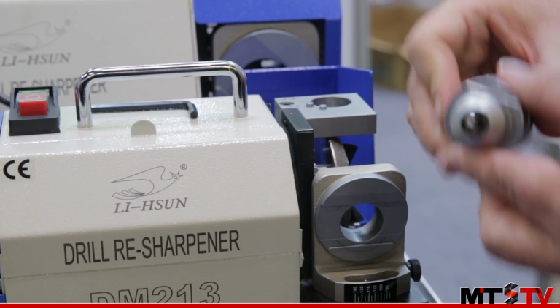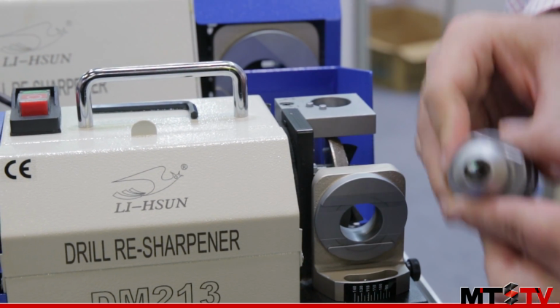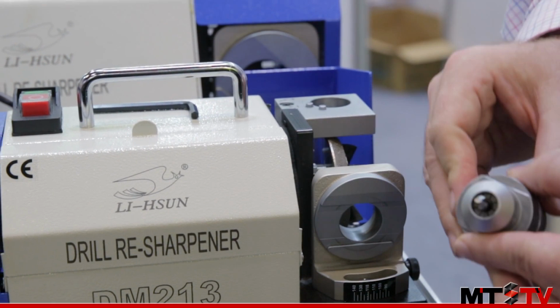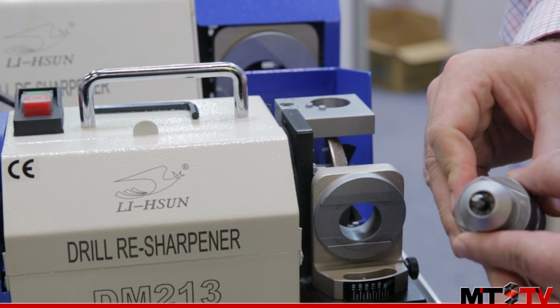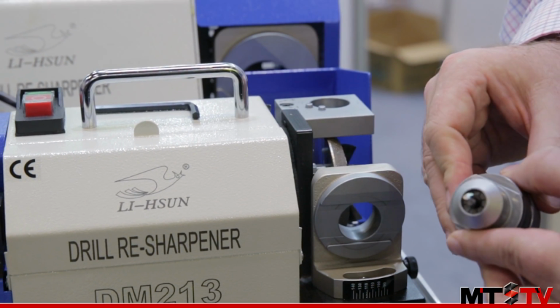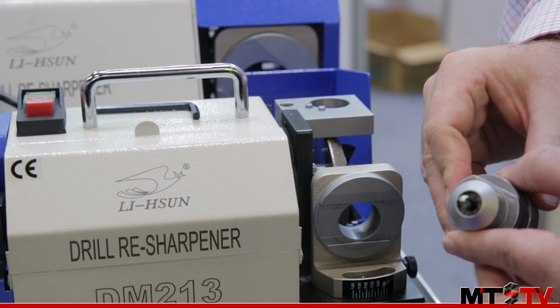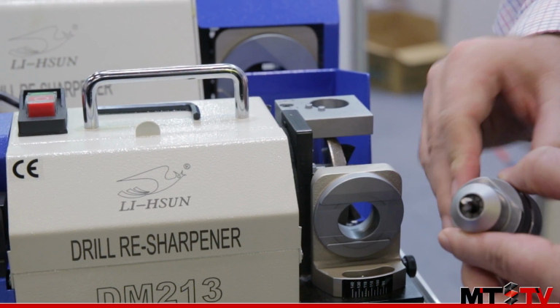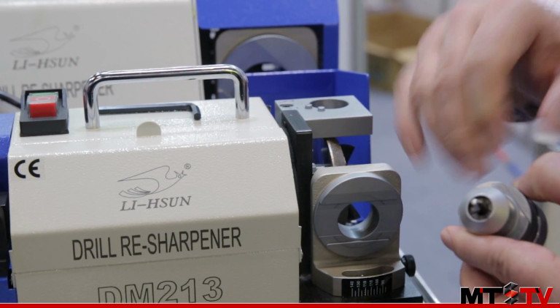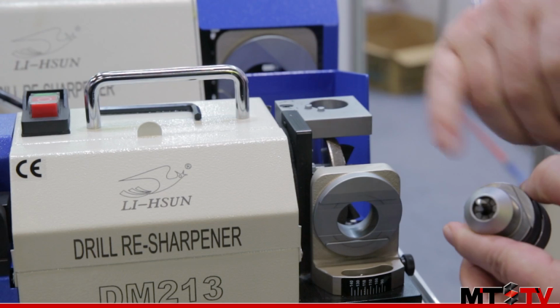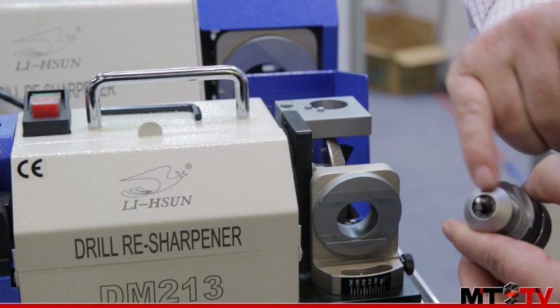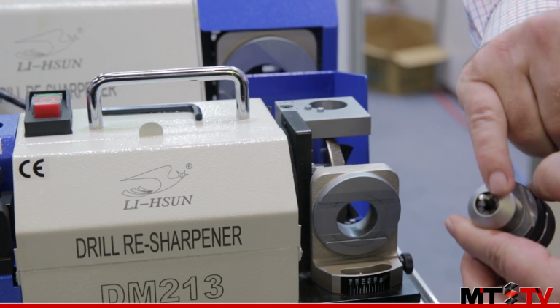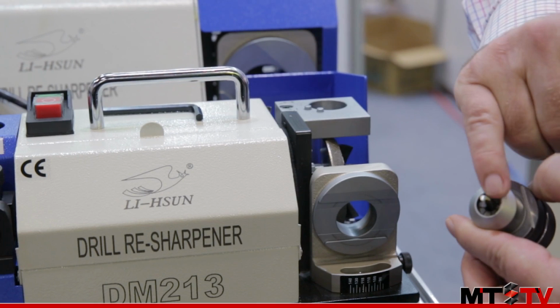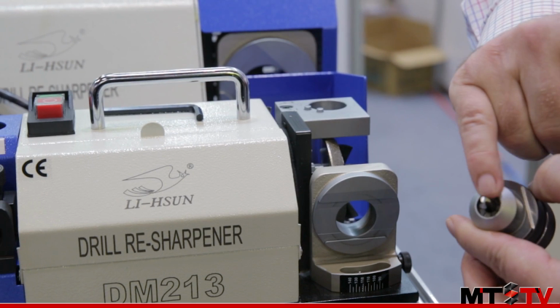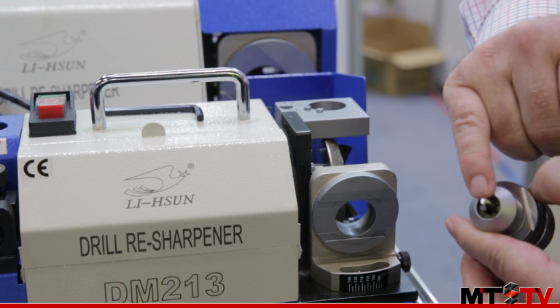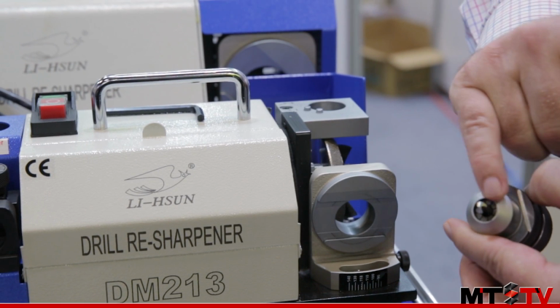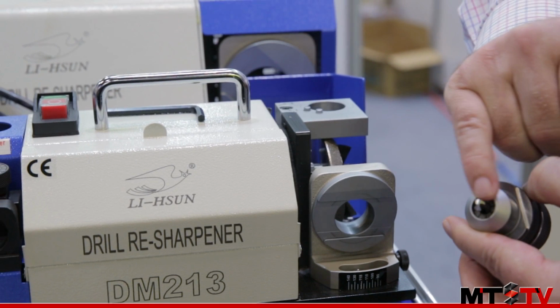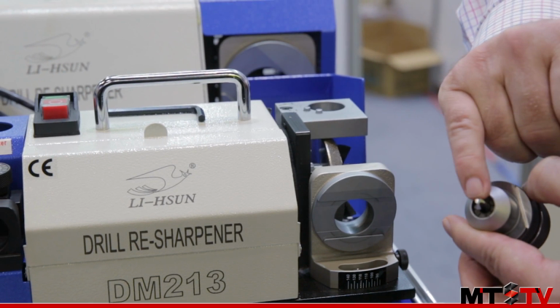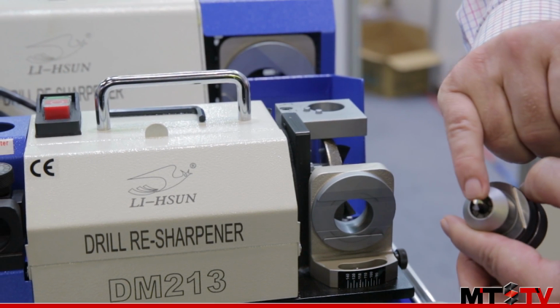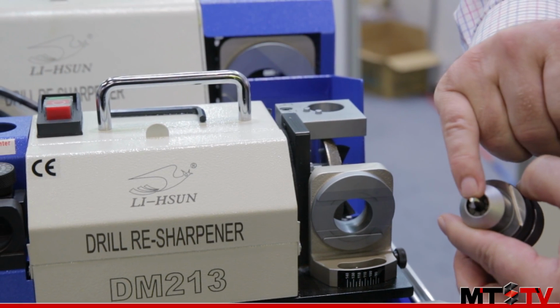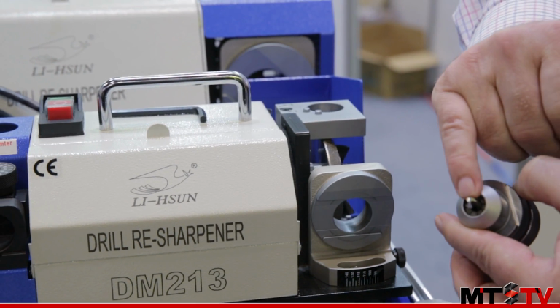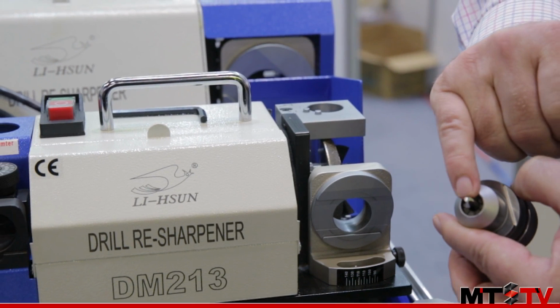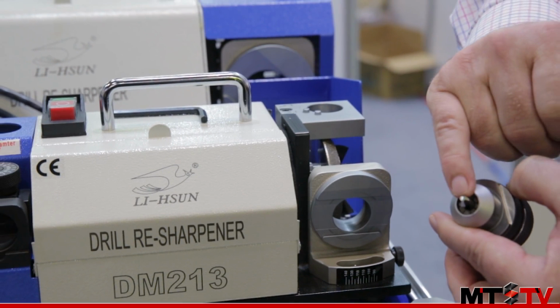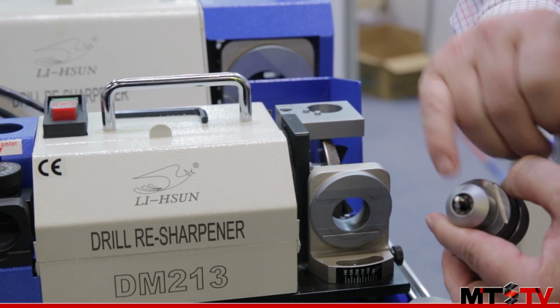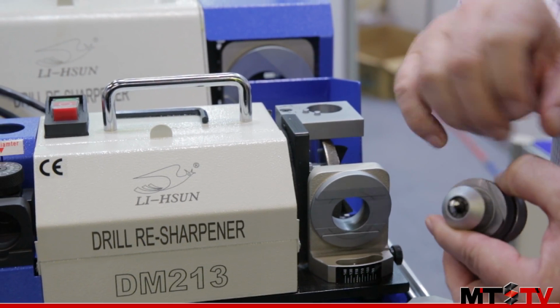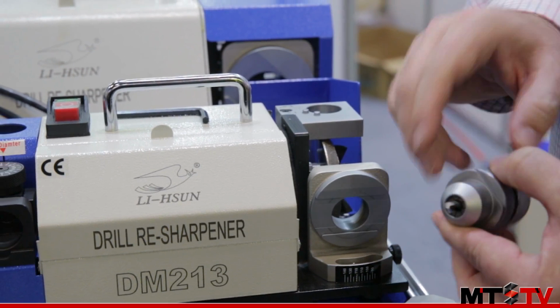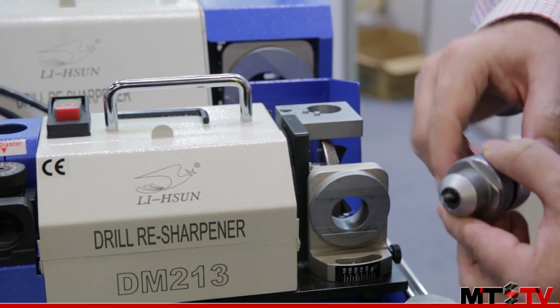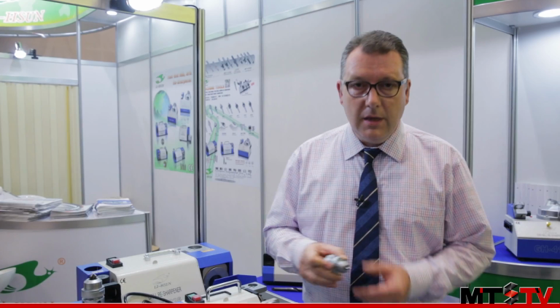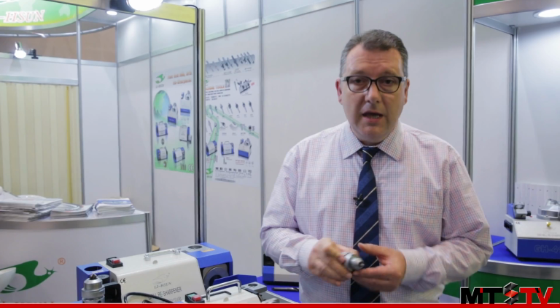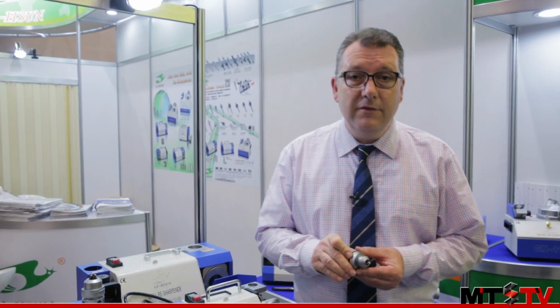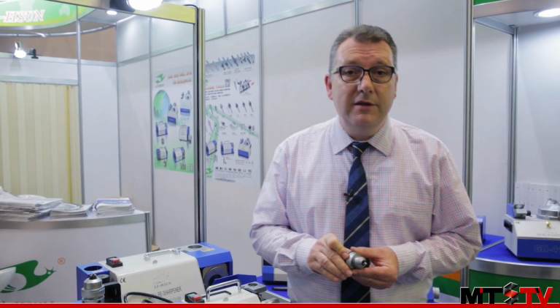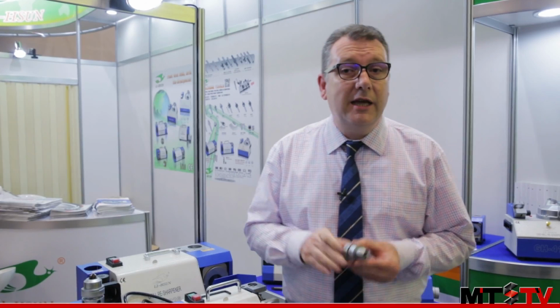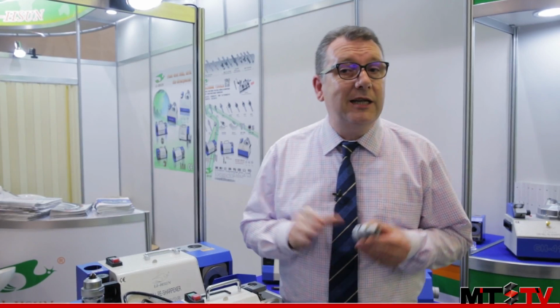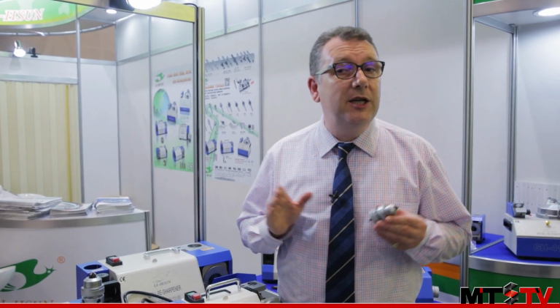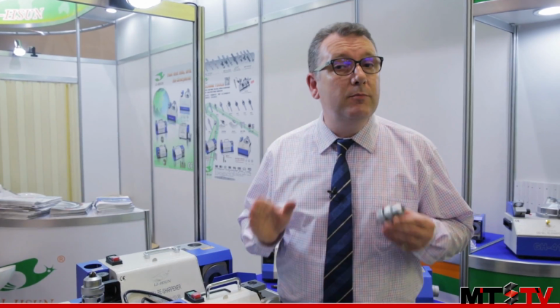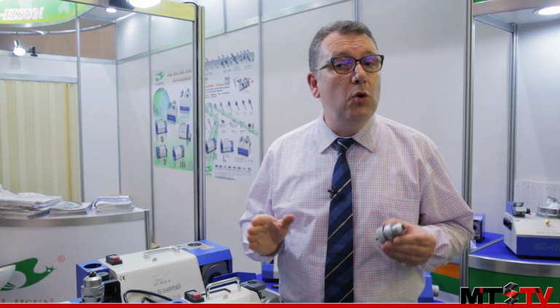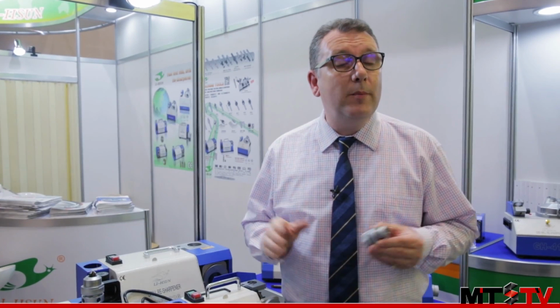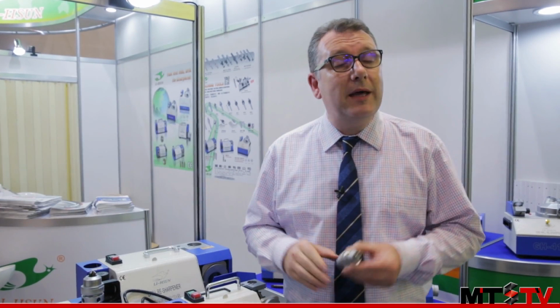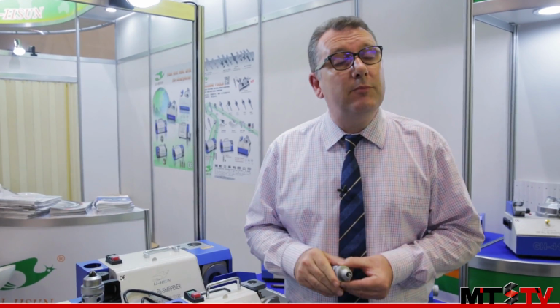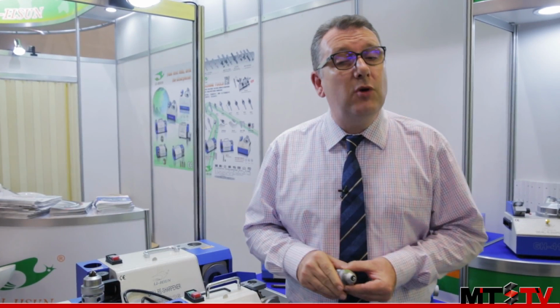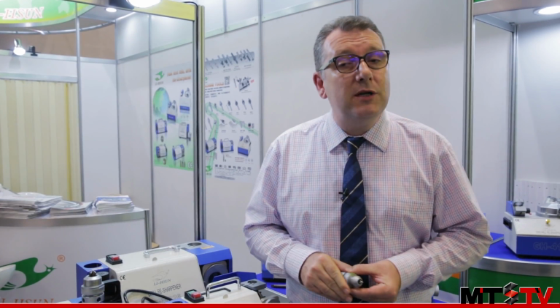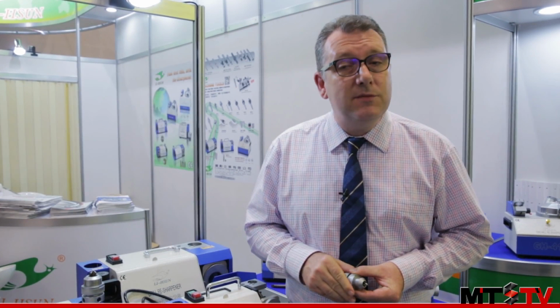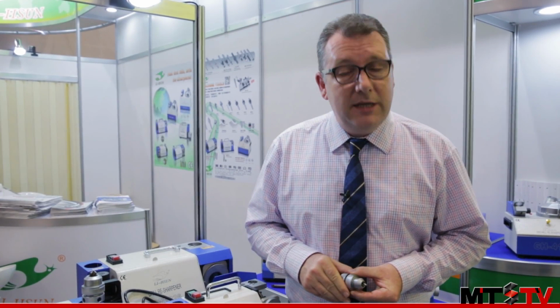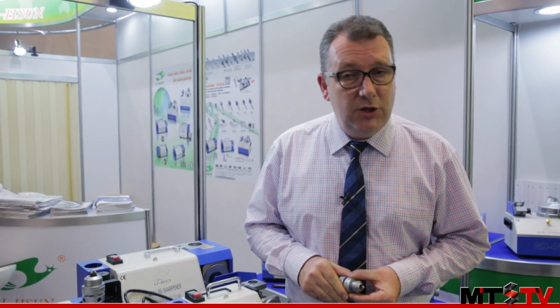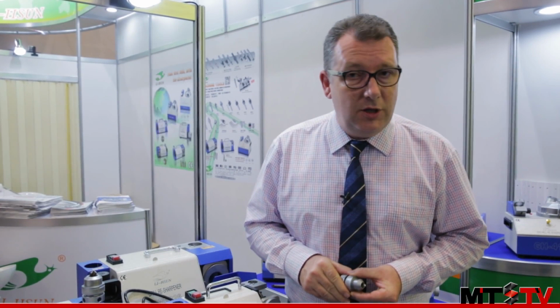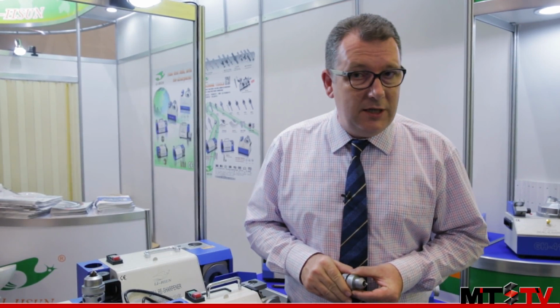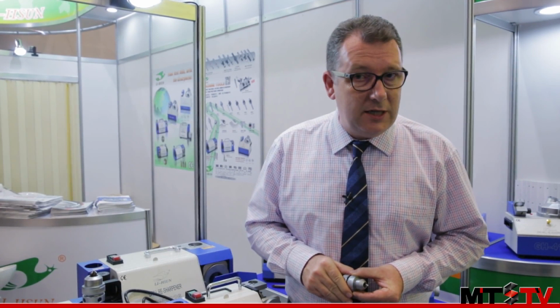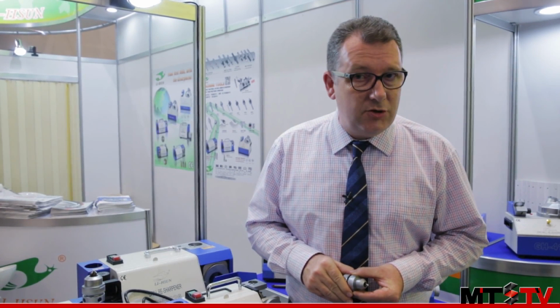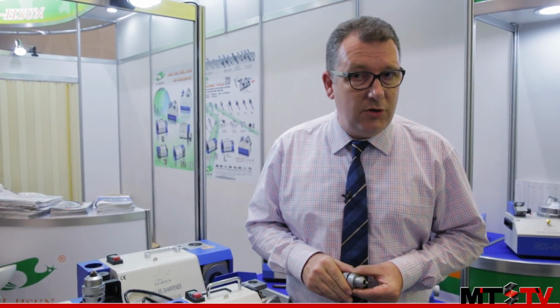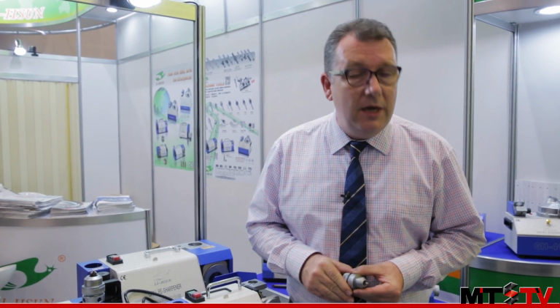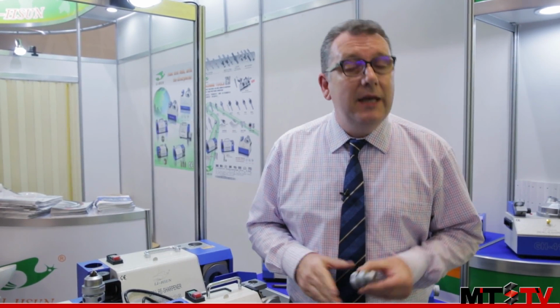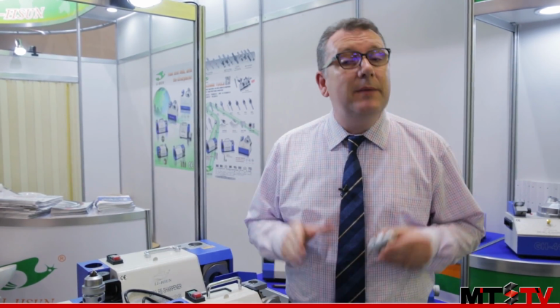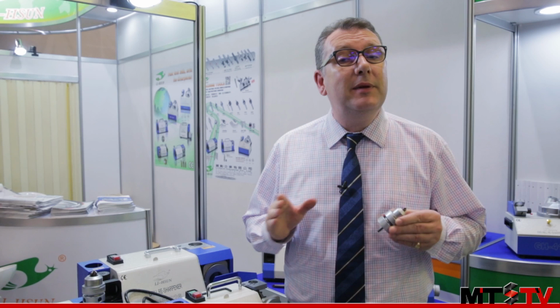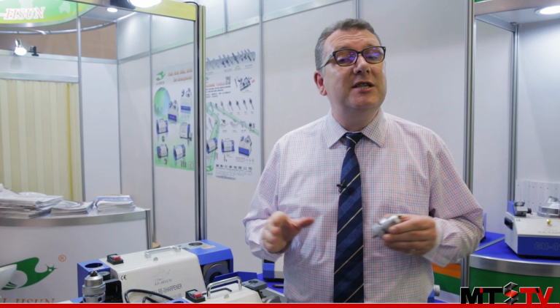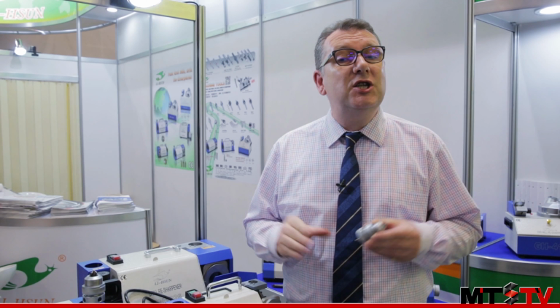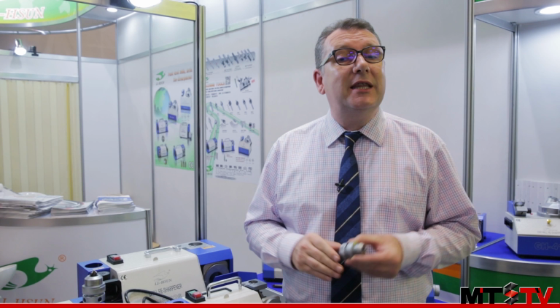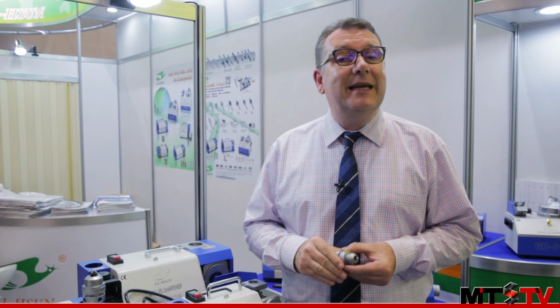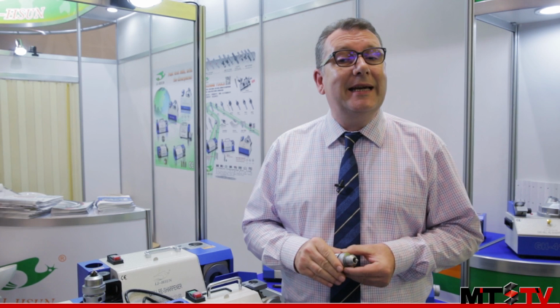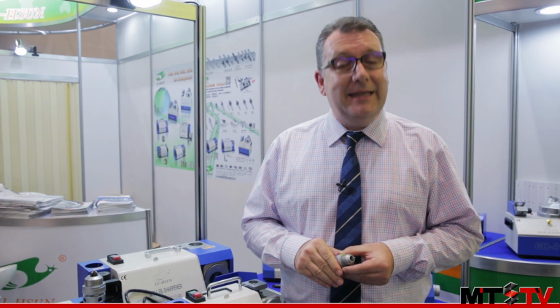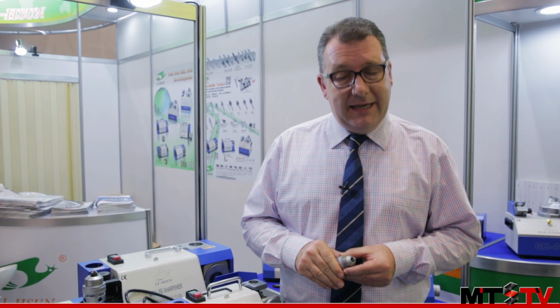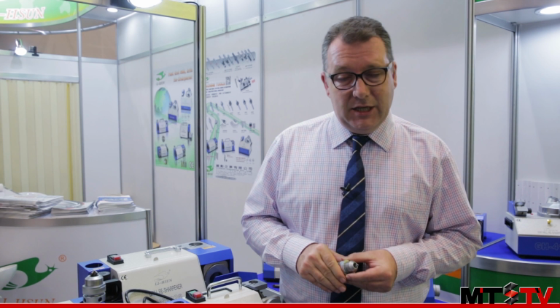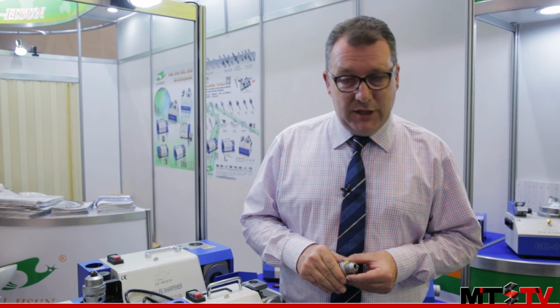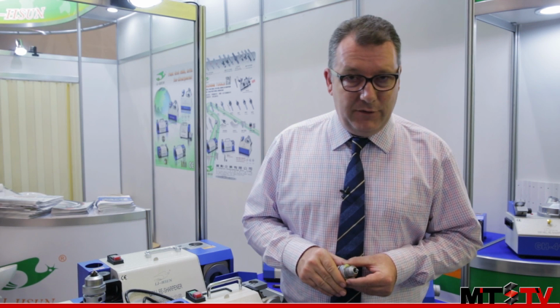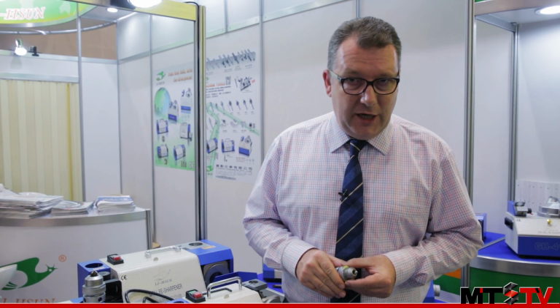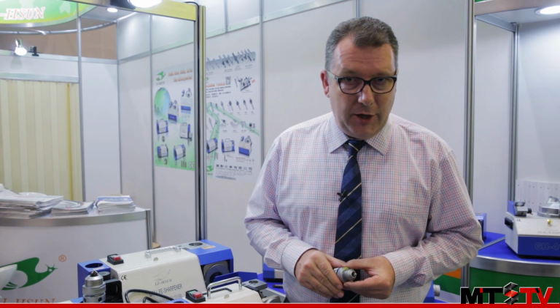And there we have the resharpening completed. If you'd like to learn more about the products from Li Xun Industrial, please check the link at the end of this video.